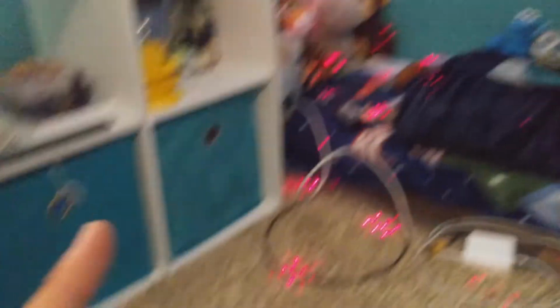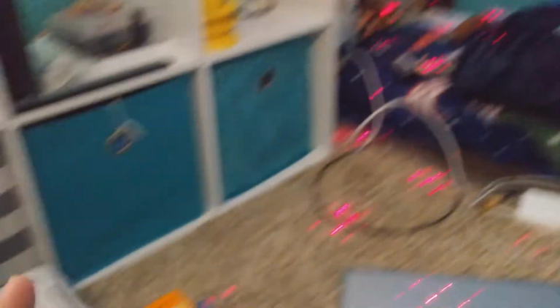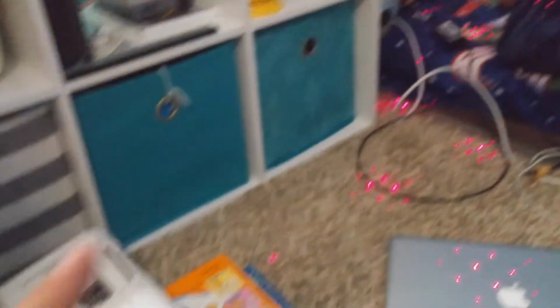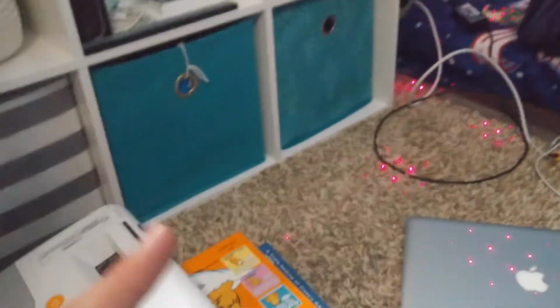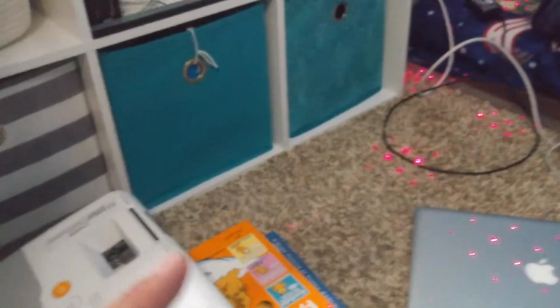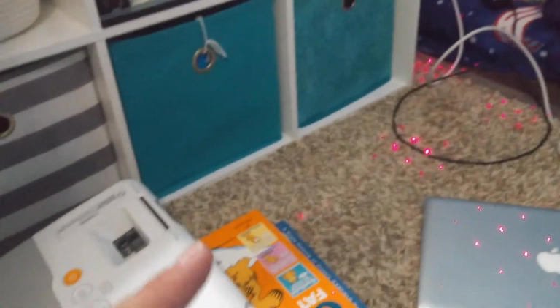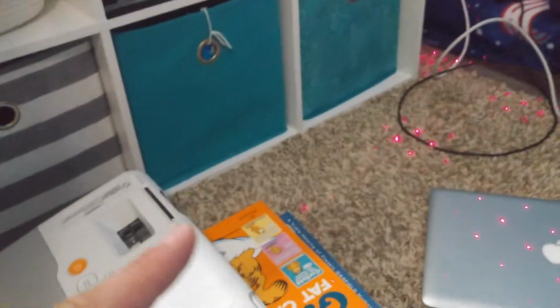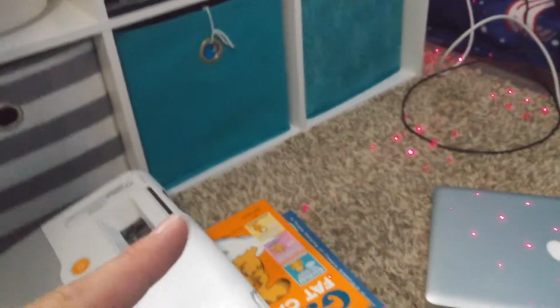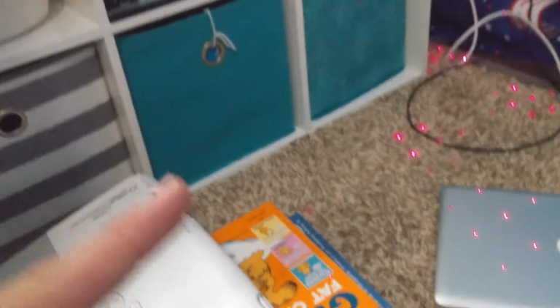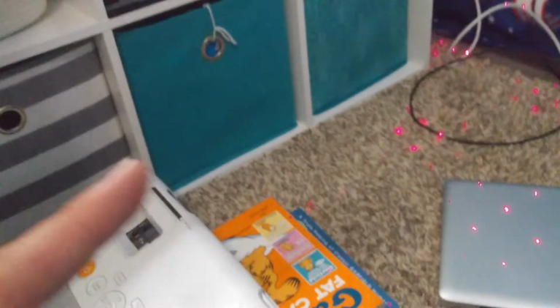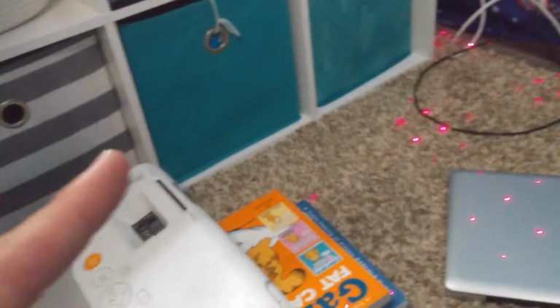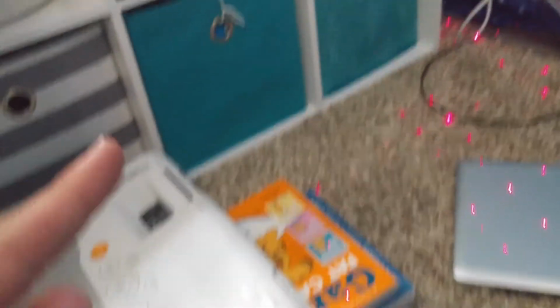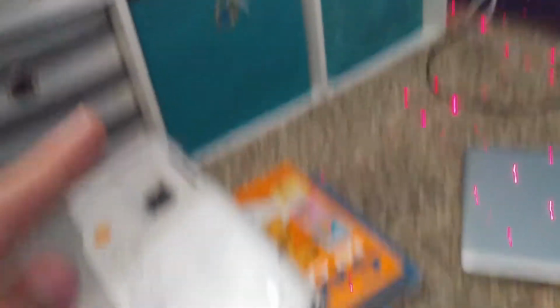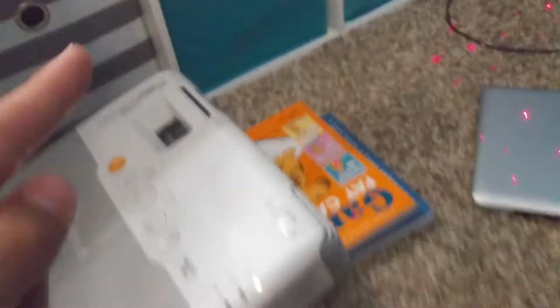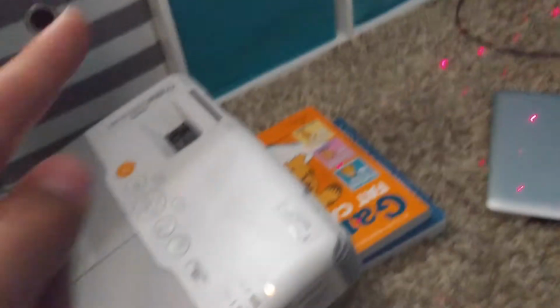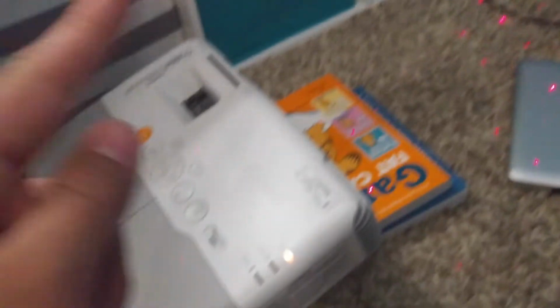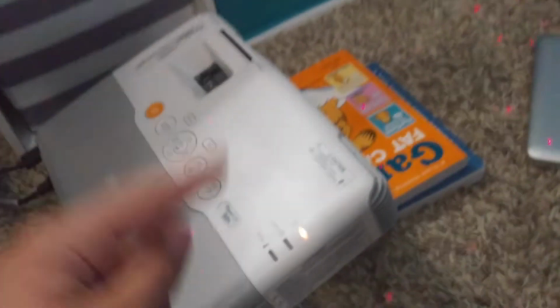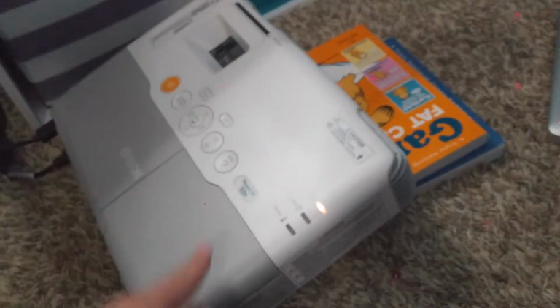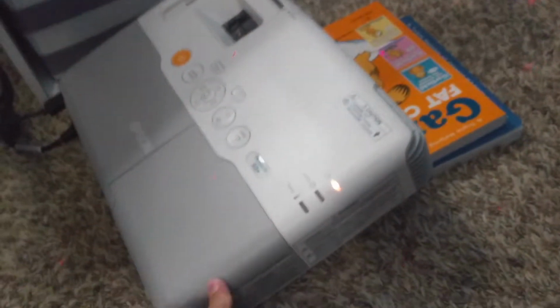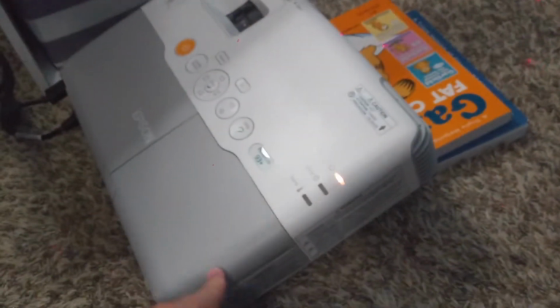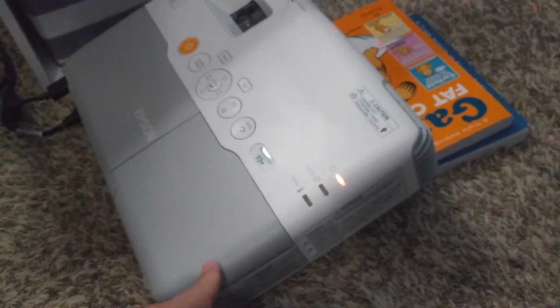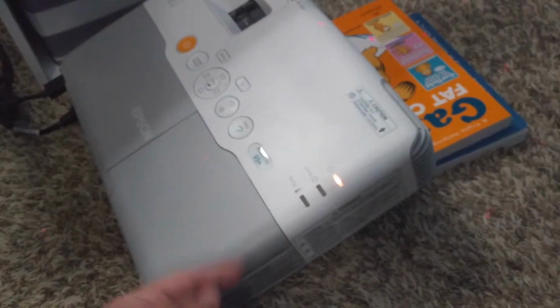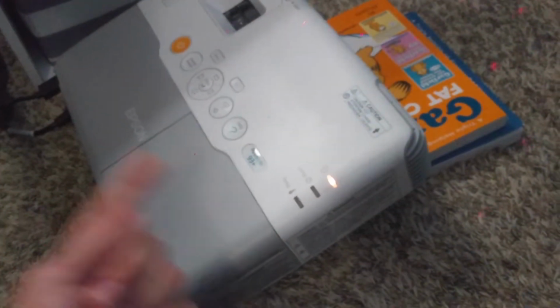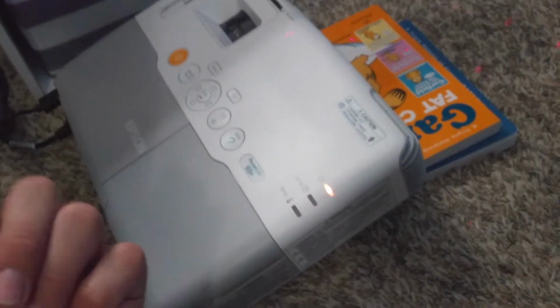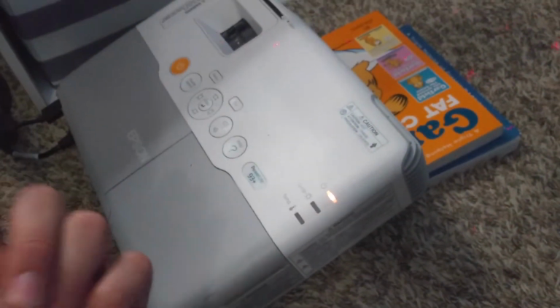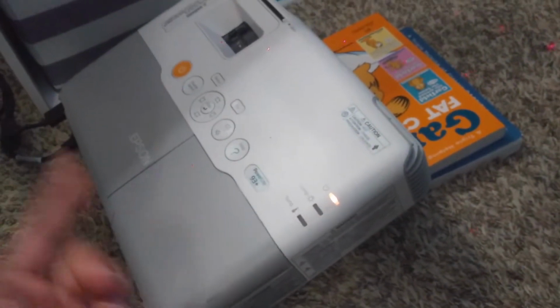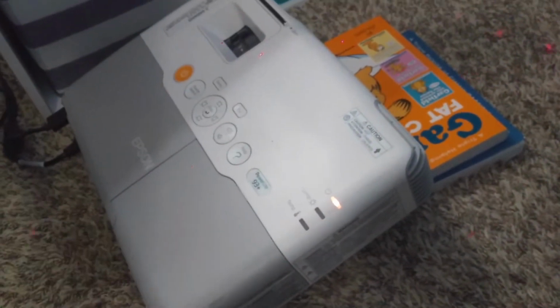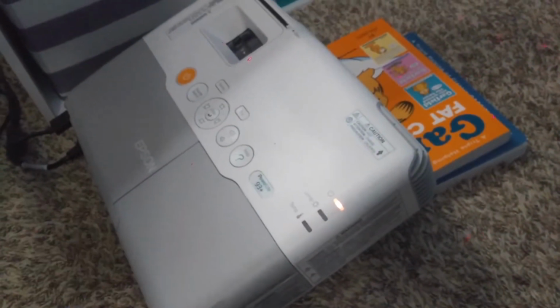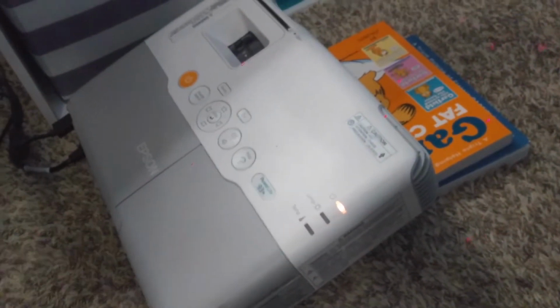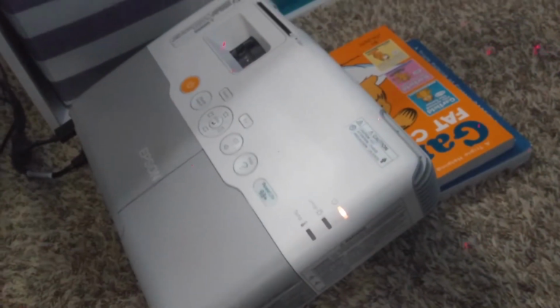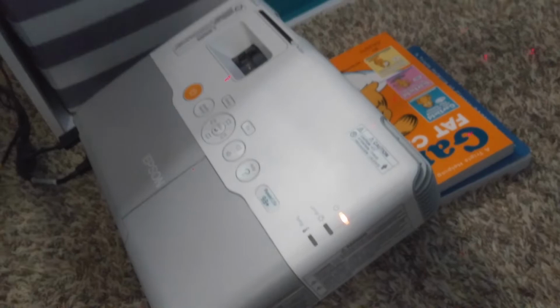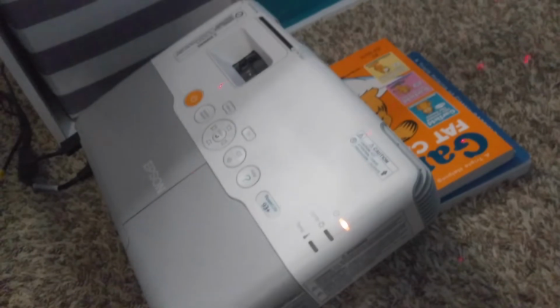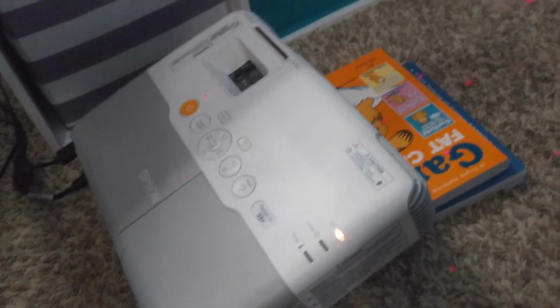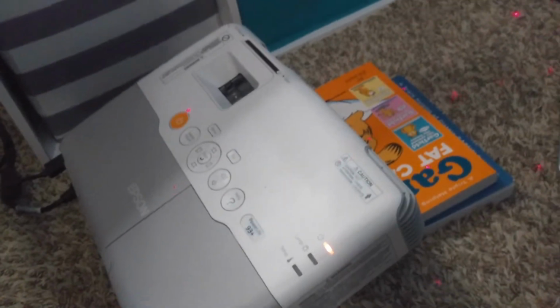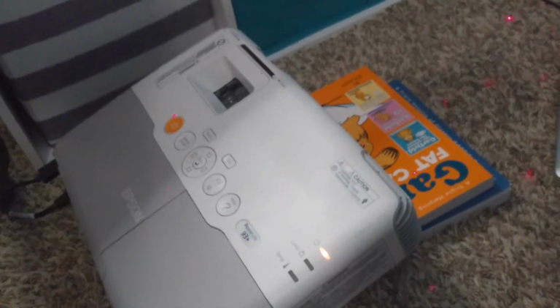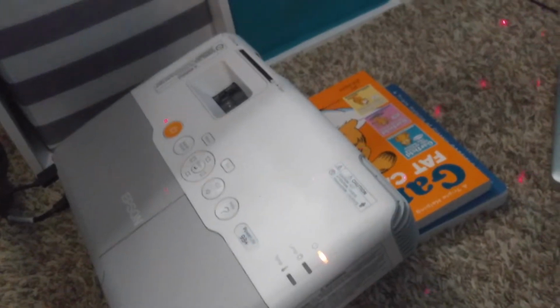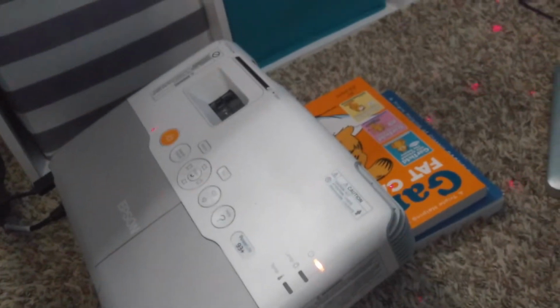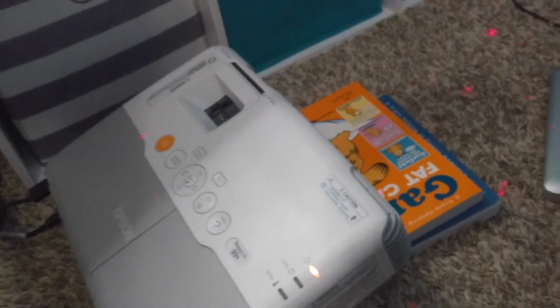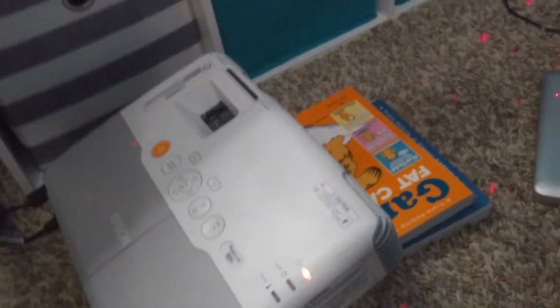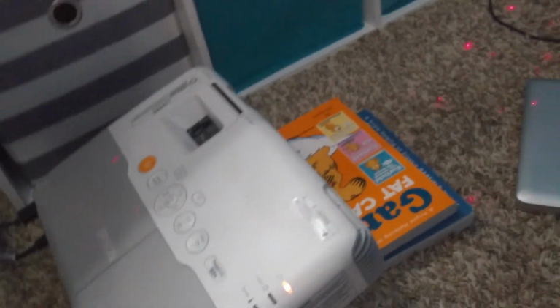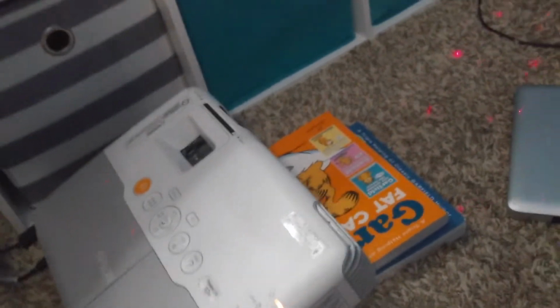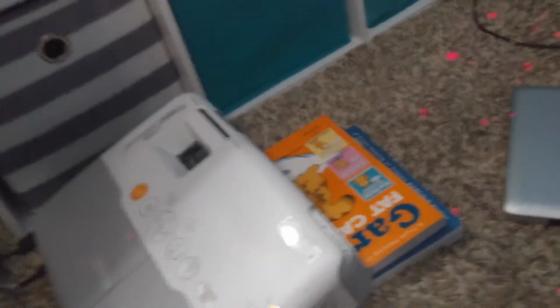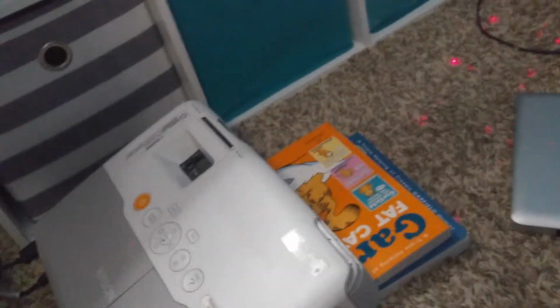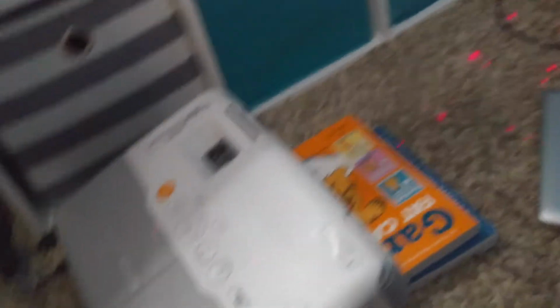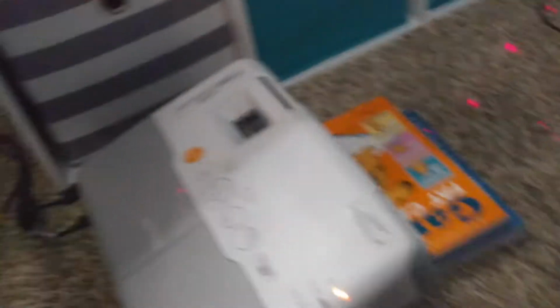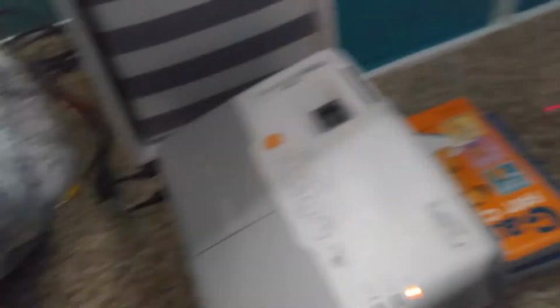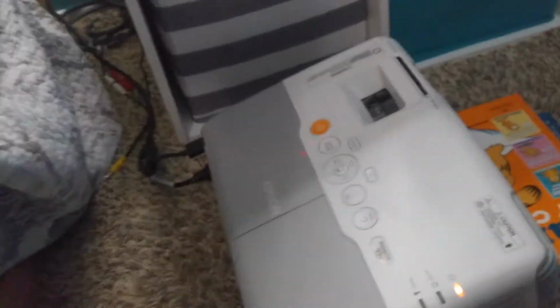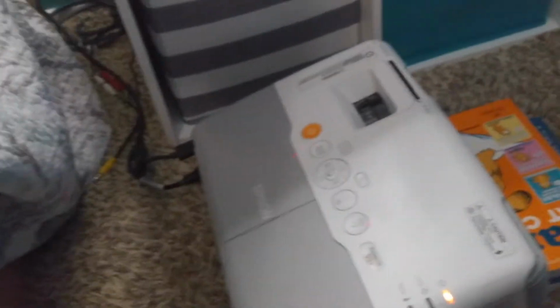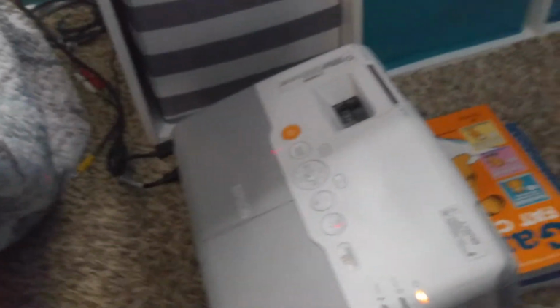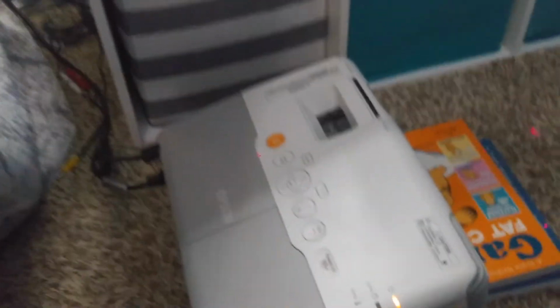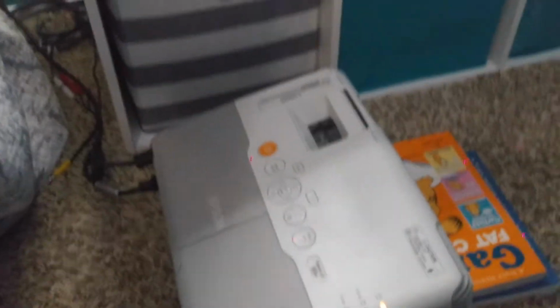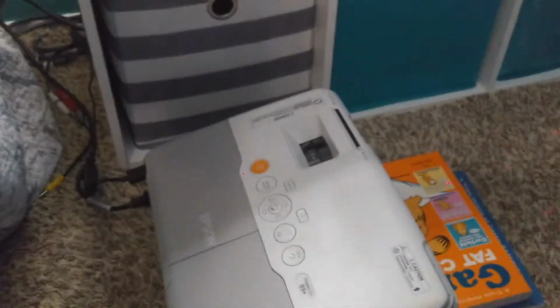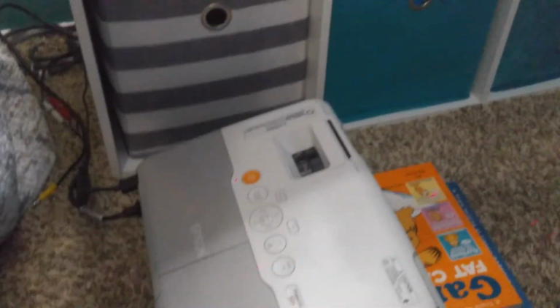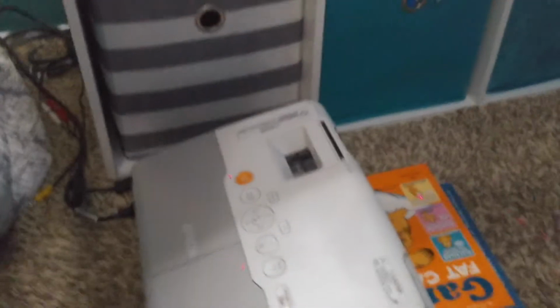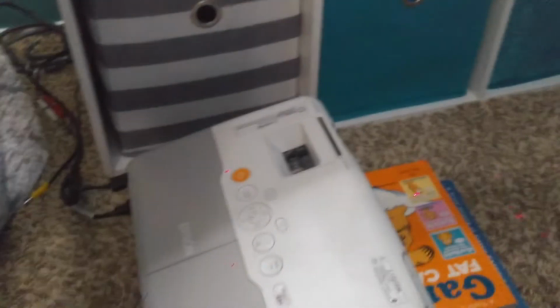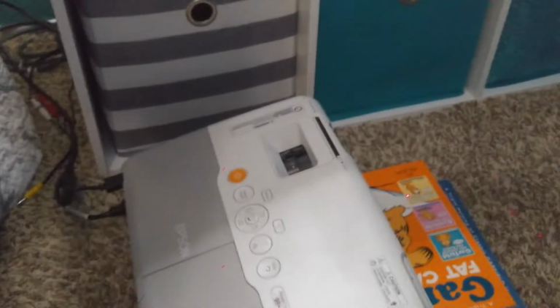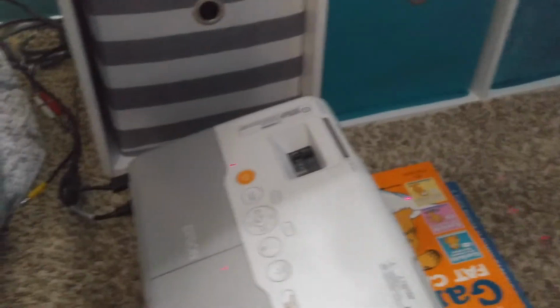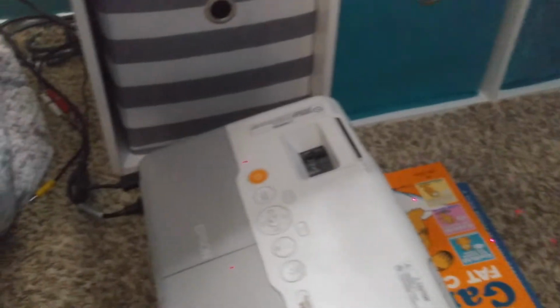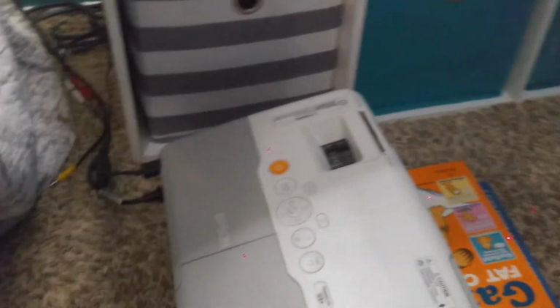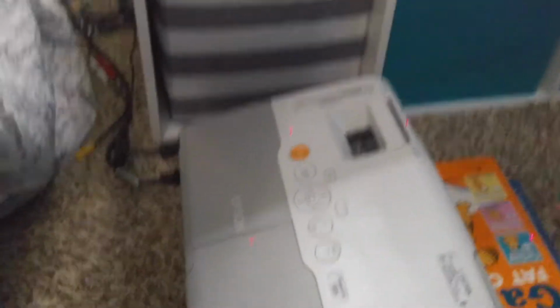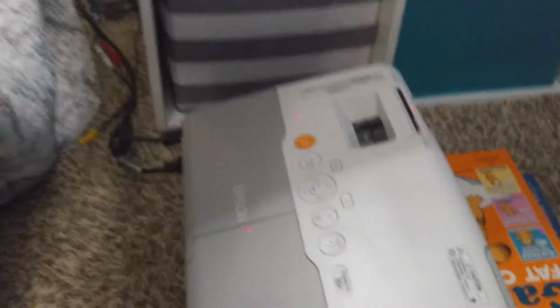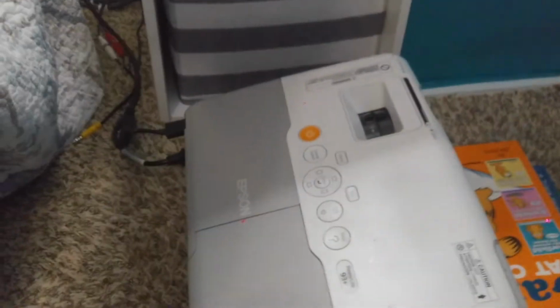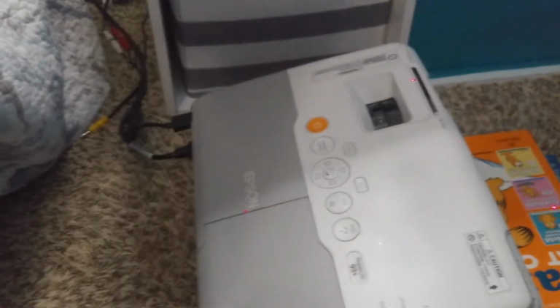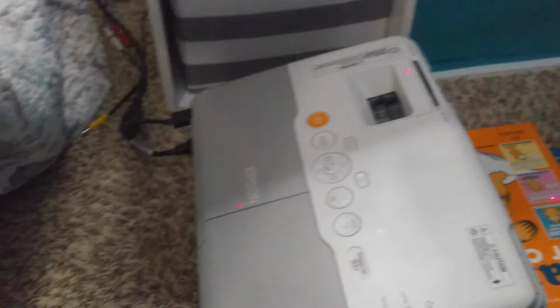So my immediate thought was, well, it just needs a new bulb. So I went ahead and ordered it.